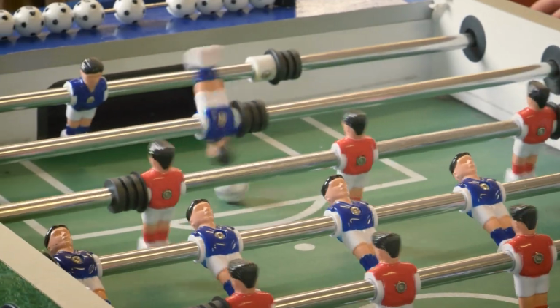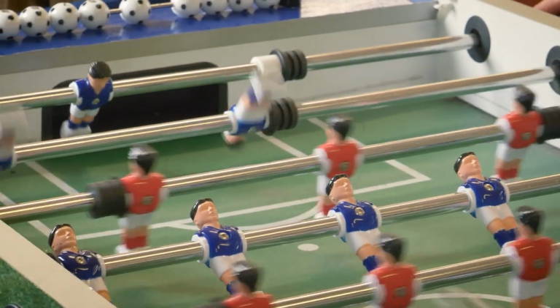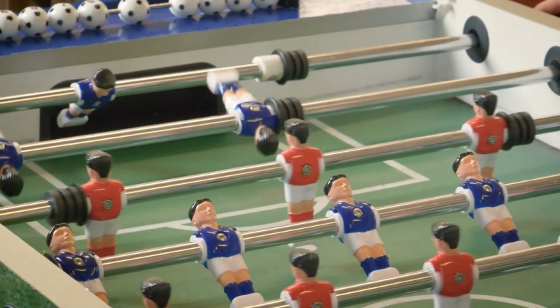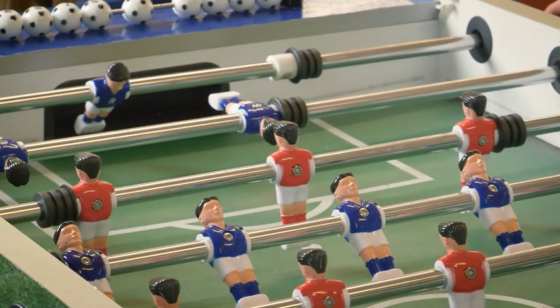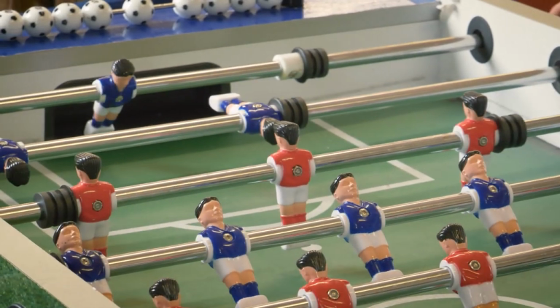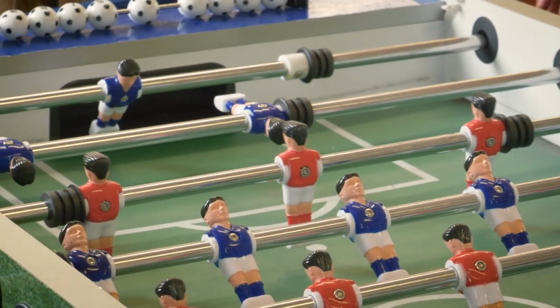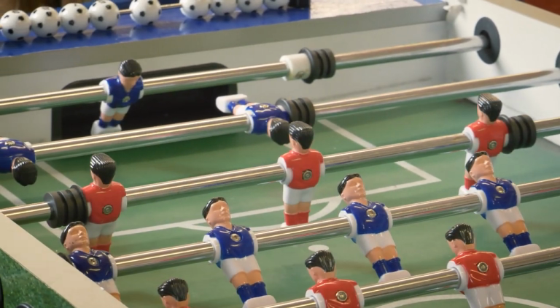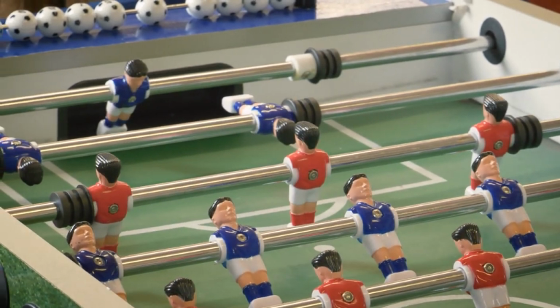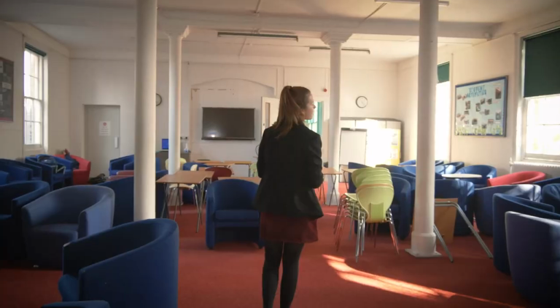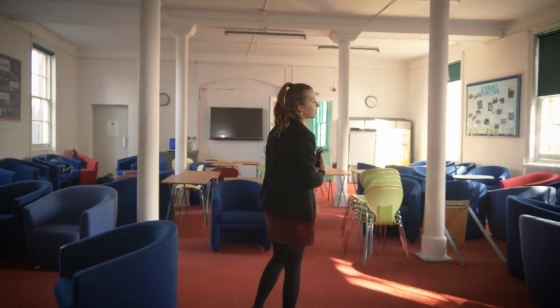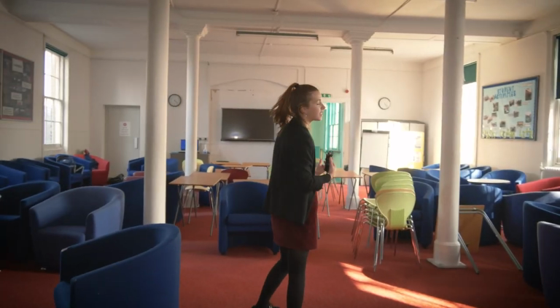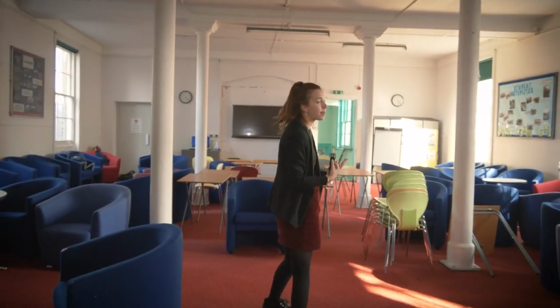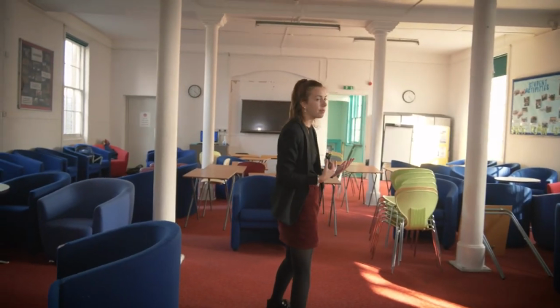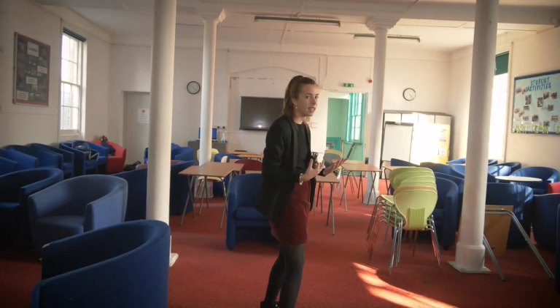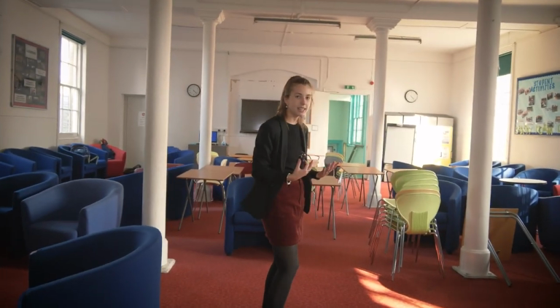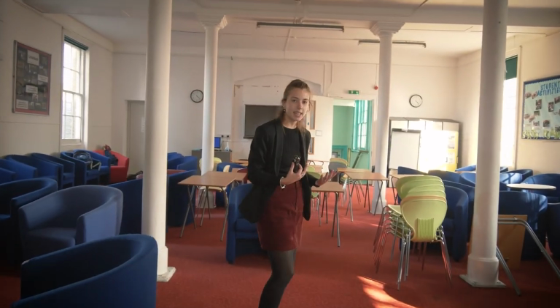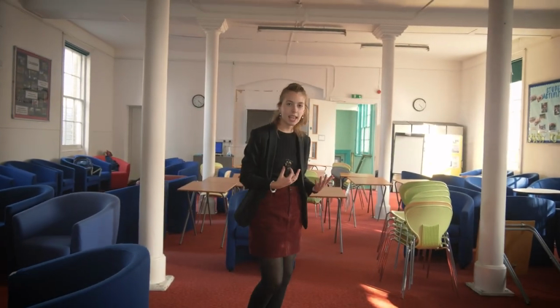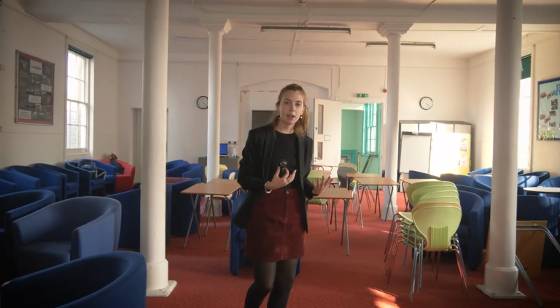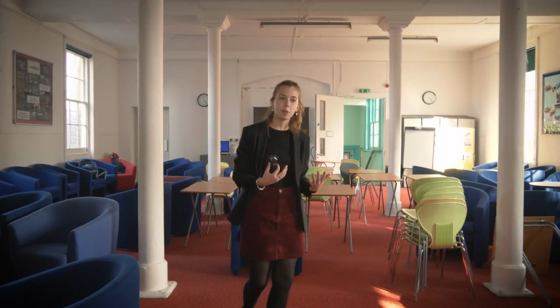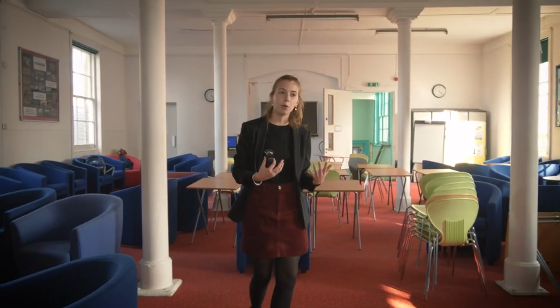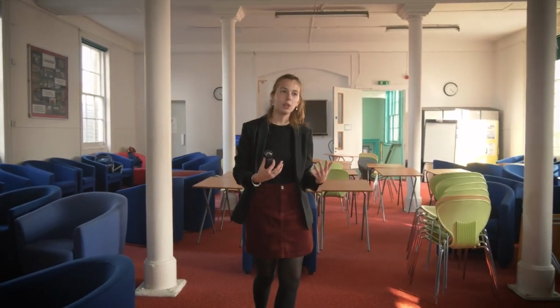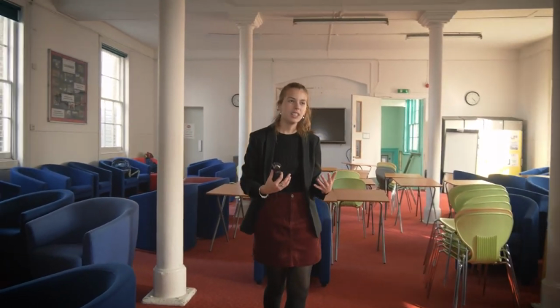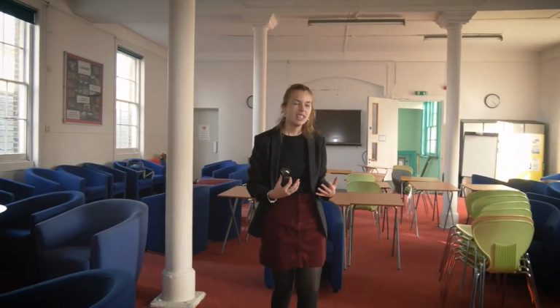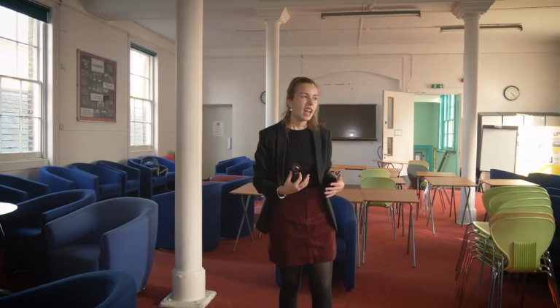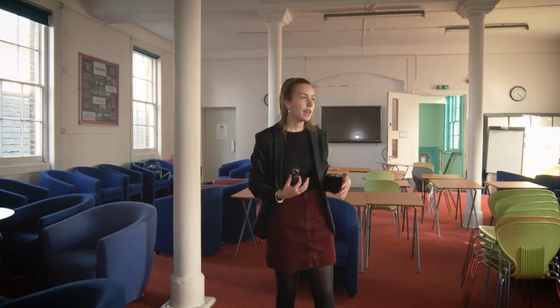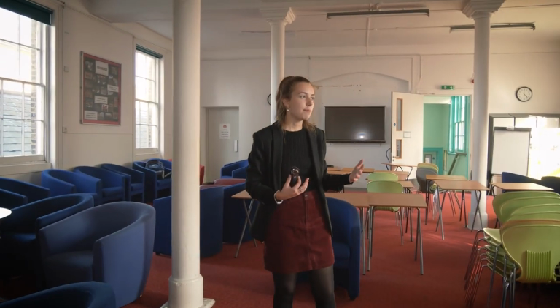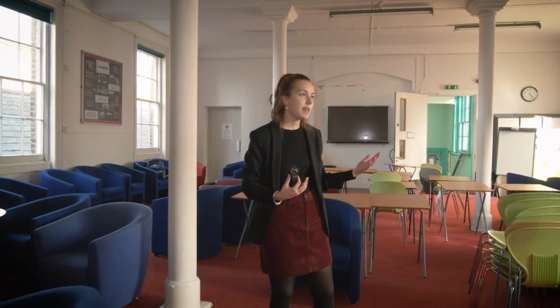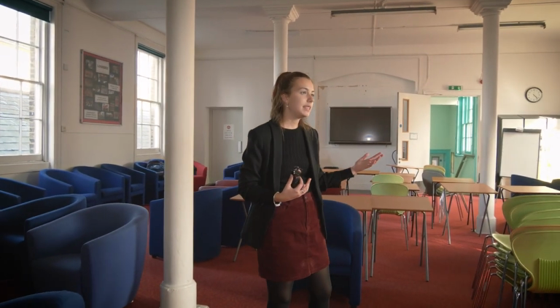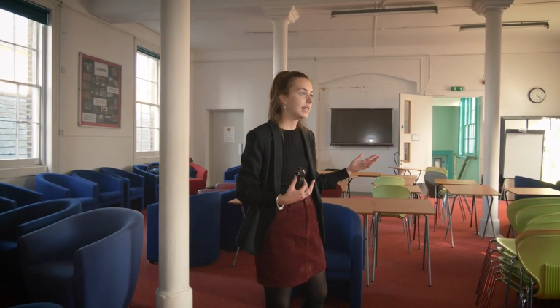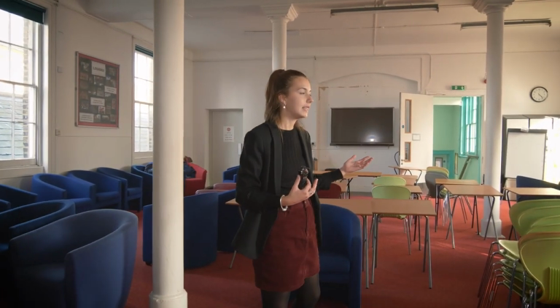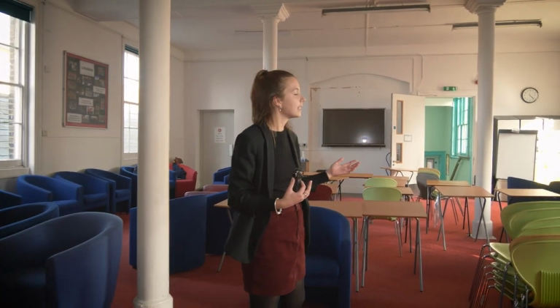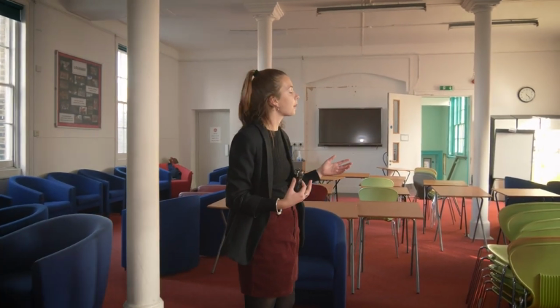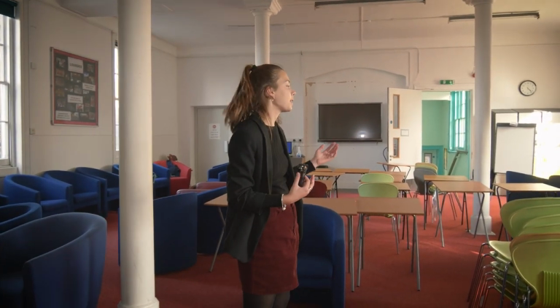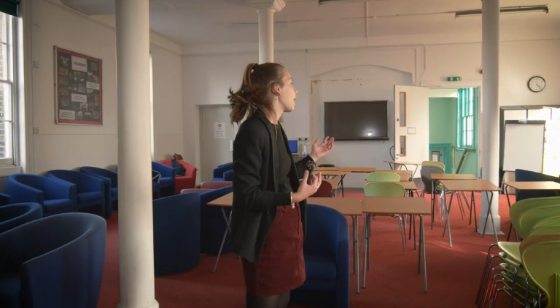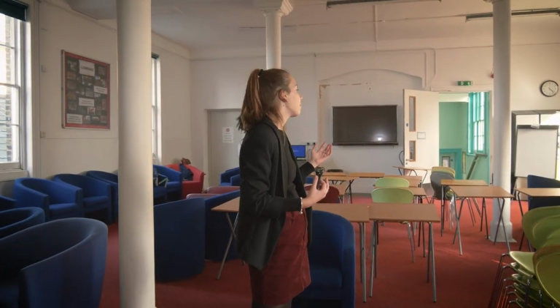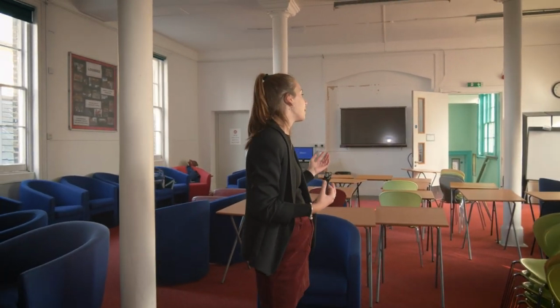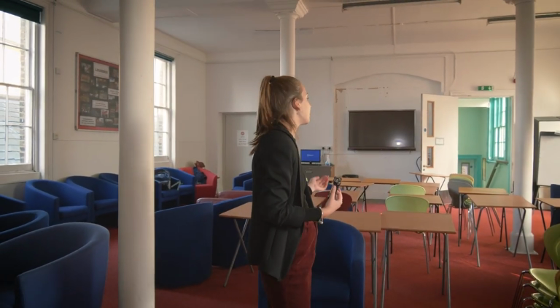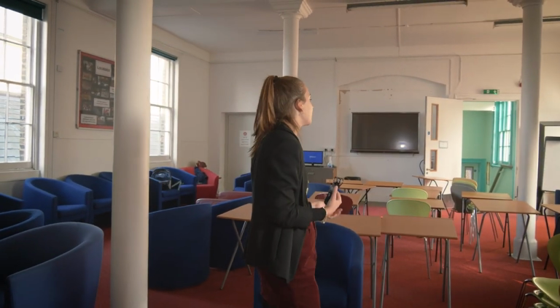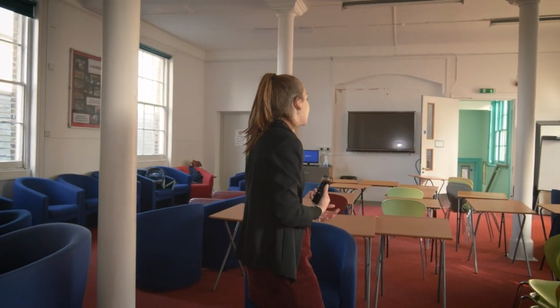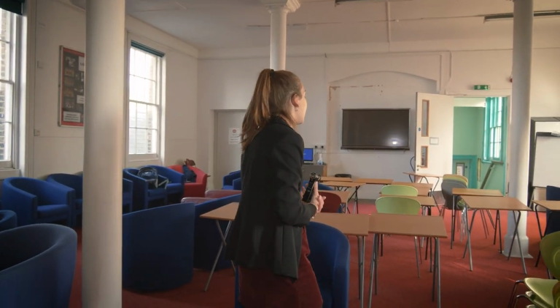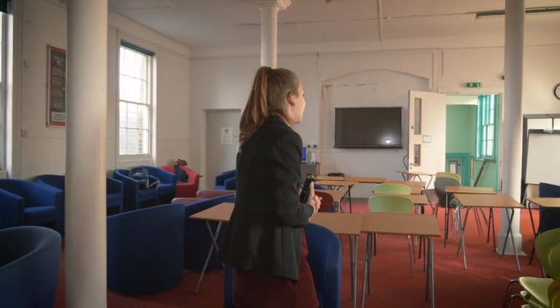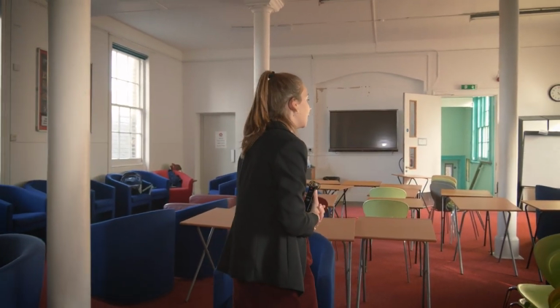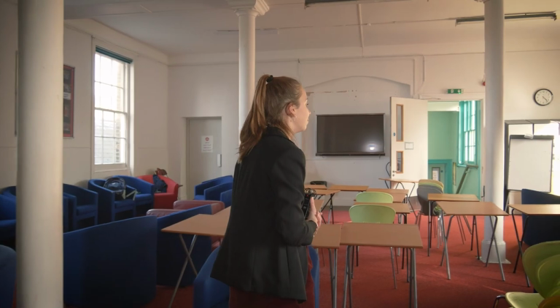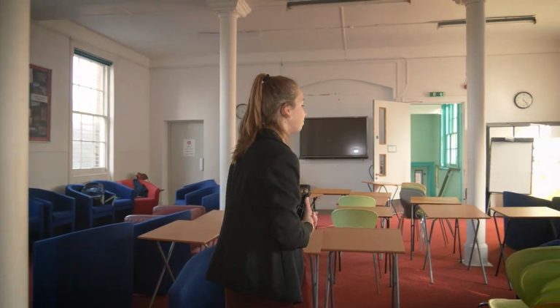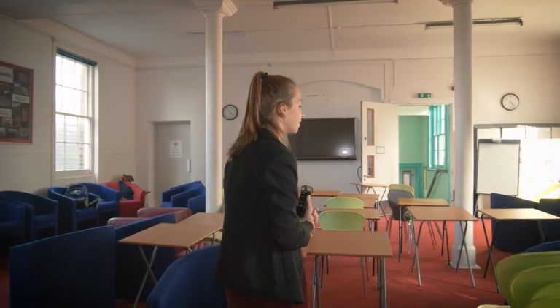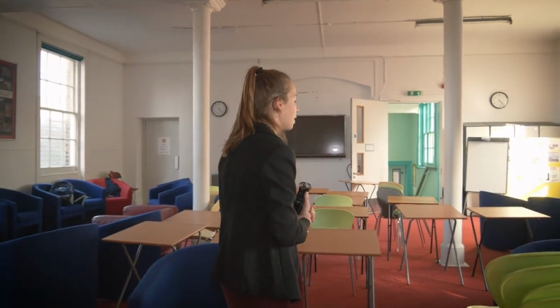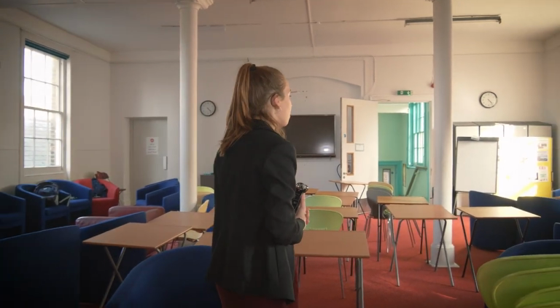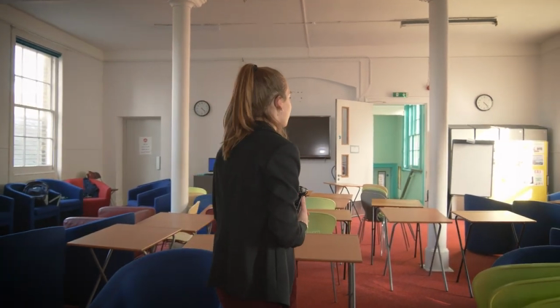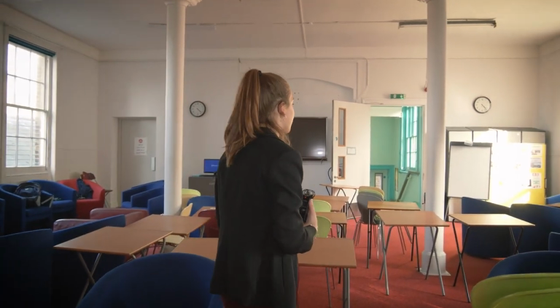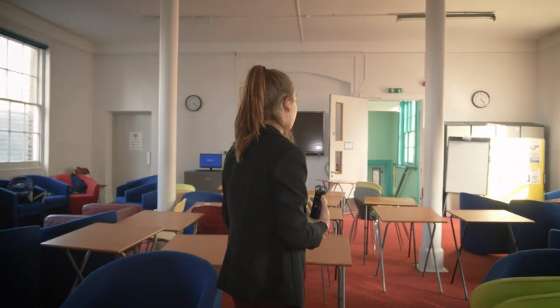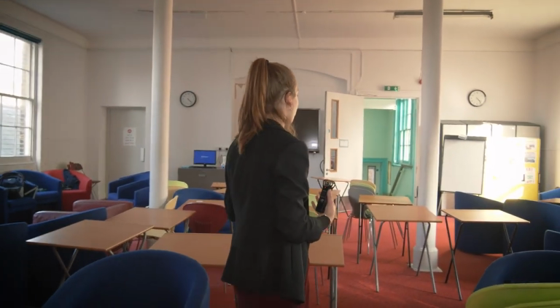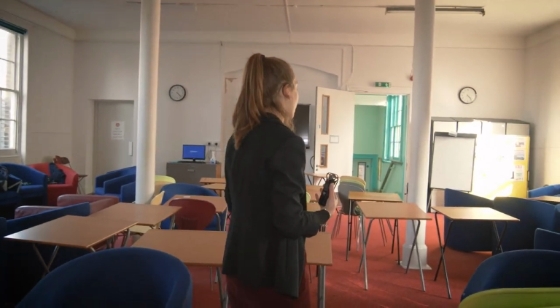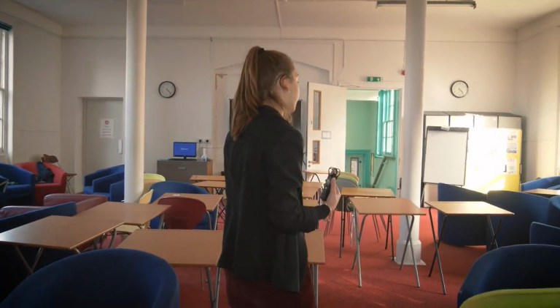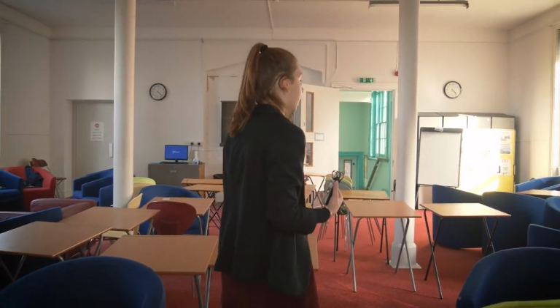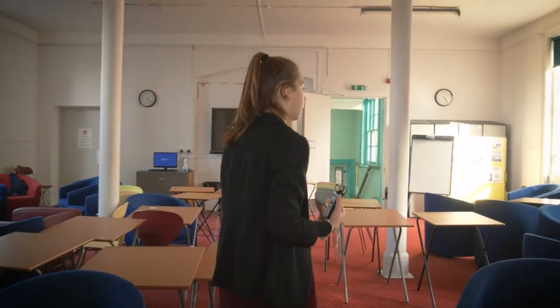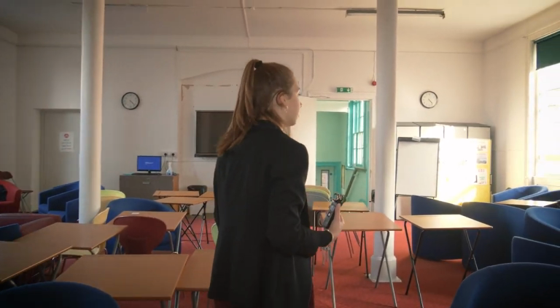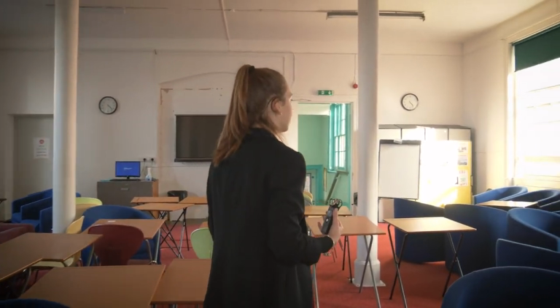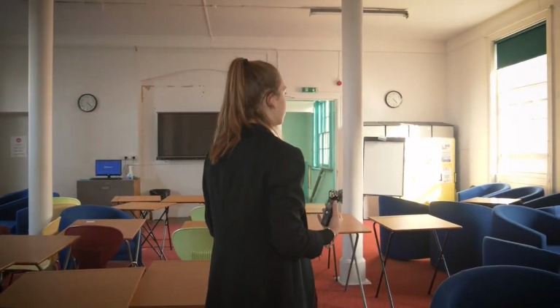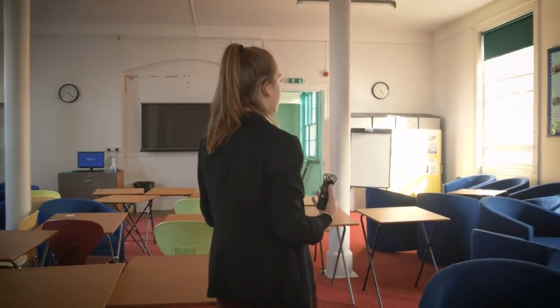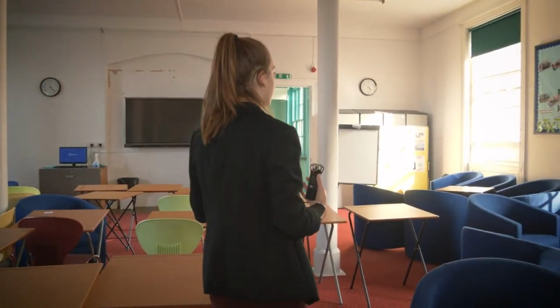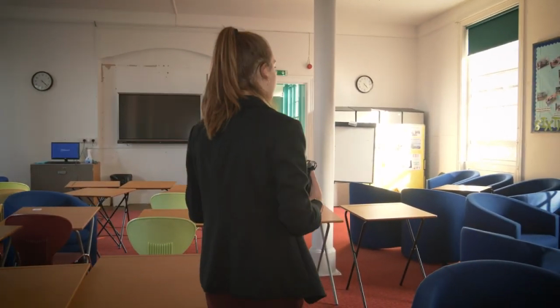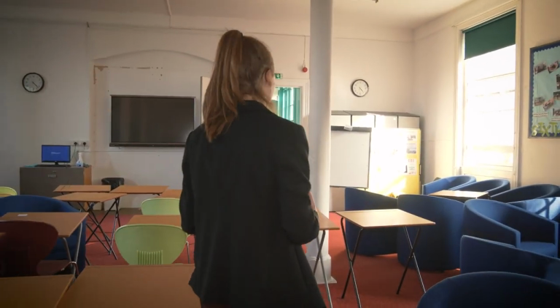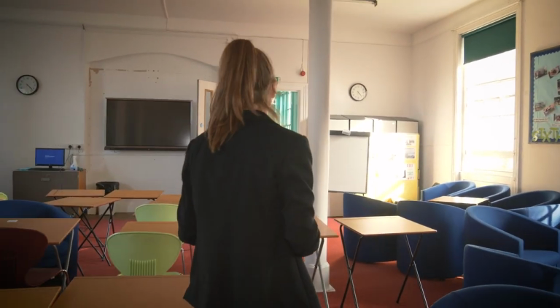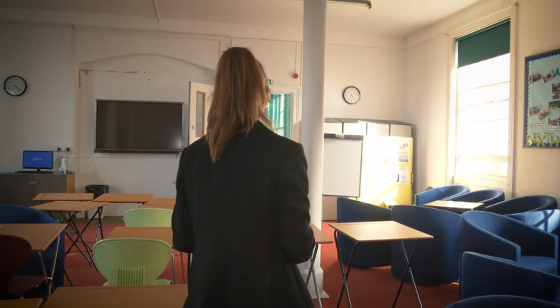We sometimes have assemblies in here or any meetings that would happen. Obviously, I'm quite new to the Sixth Form.